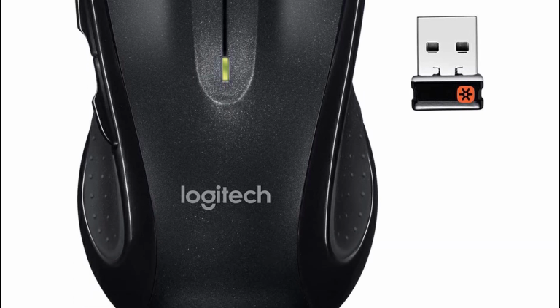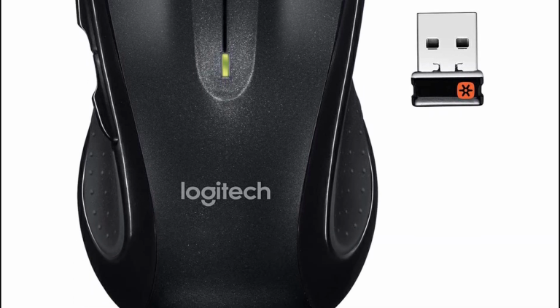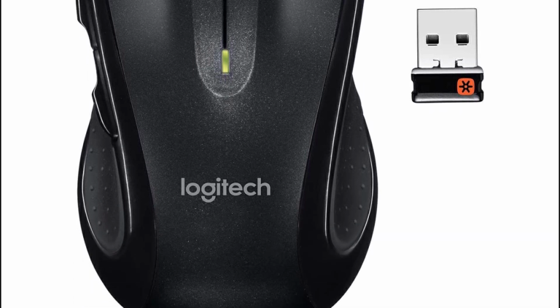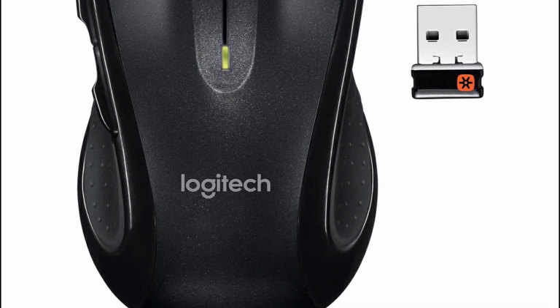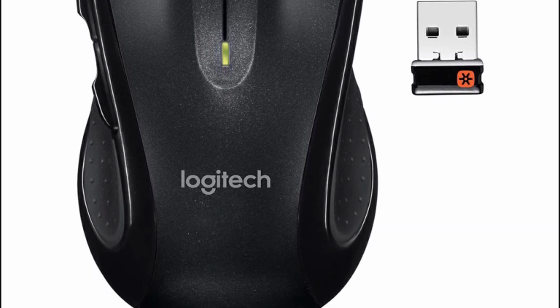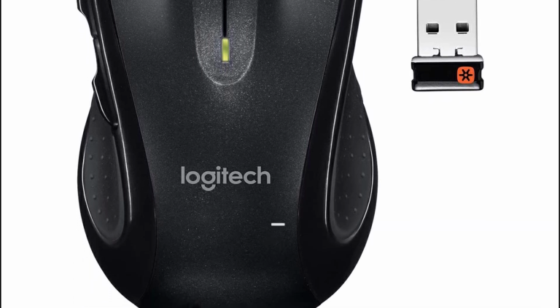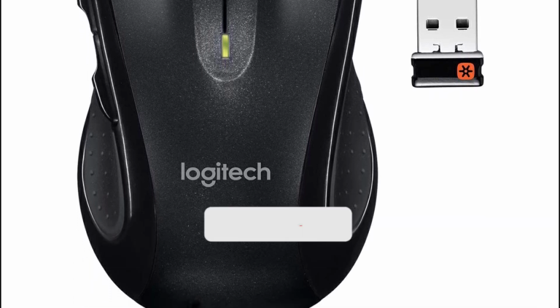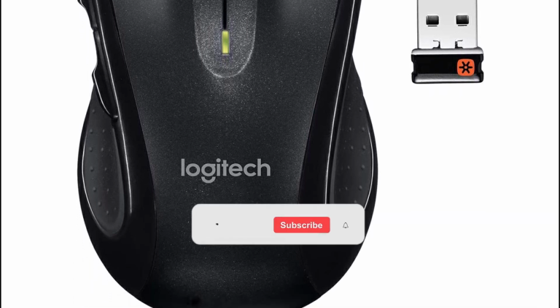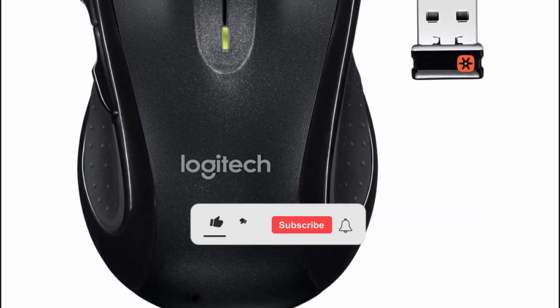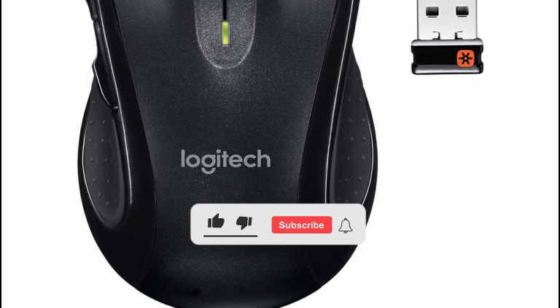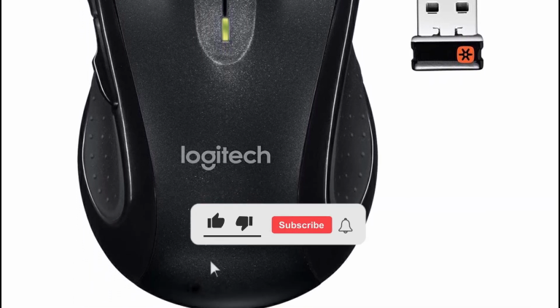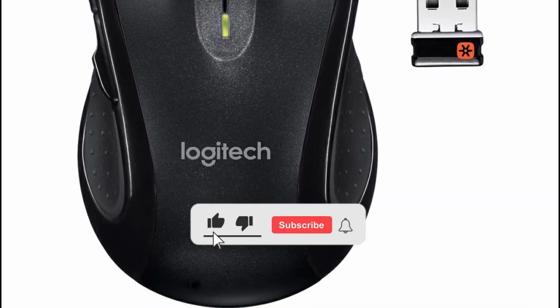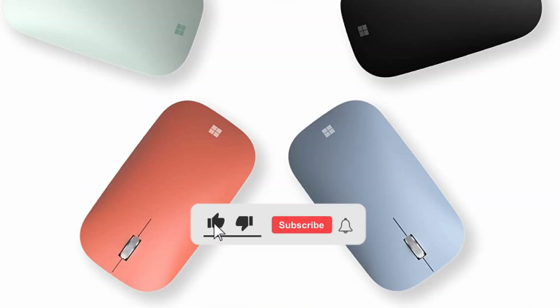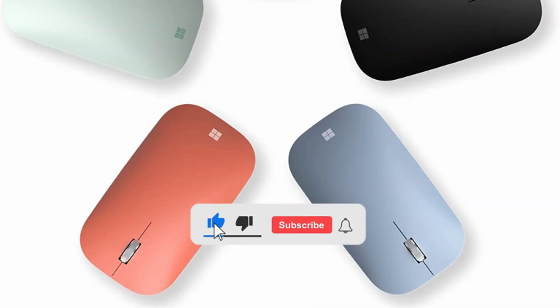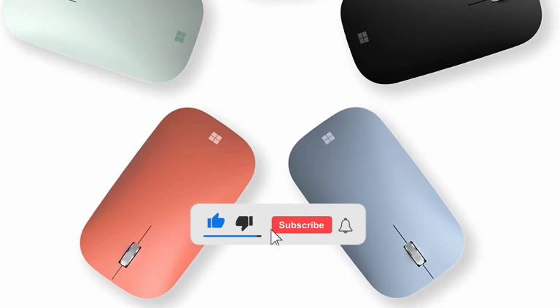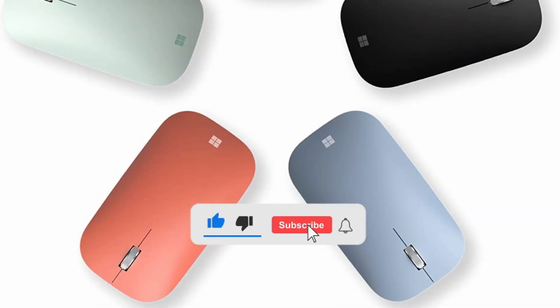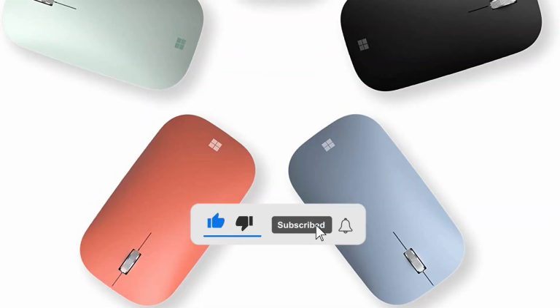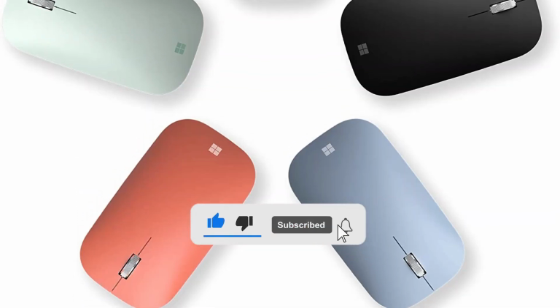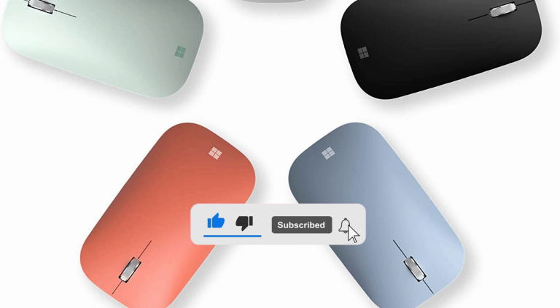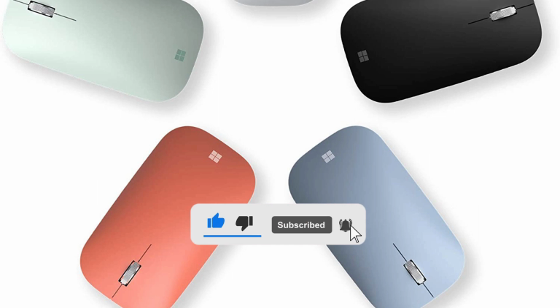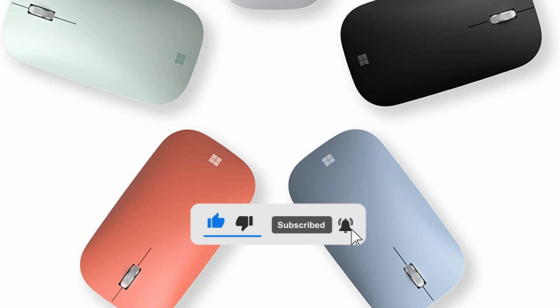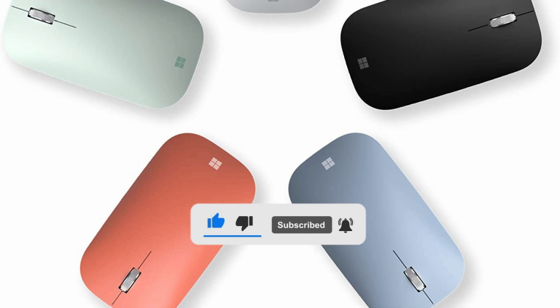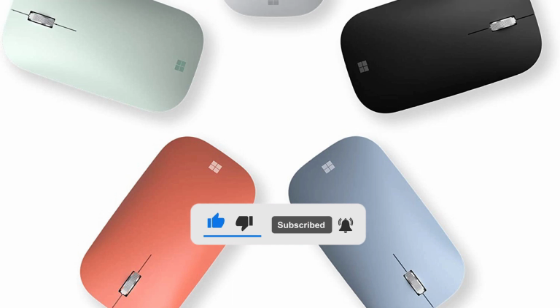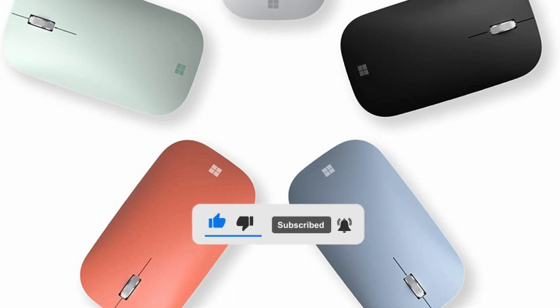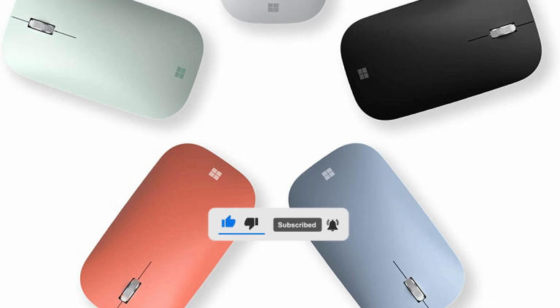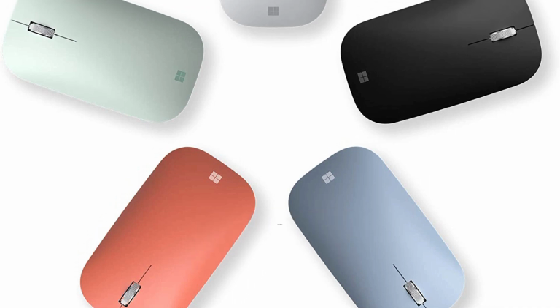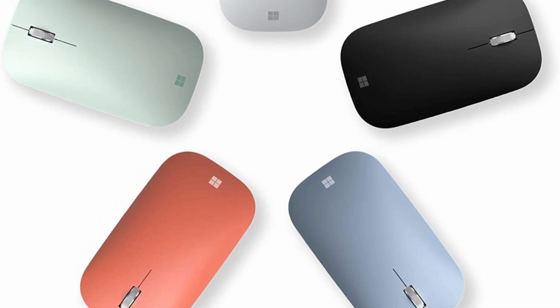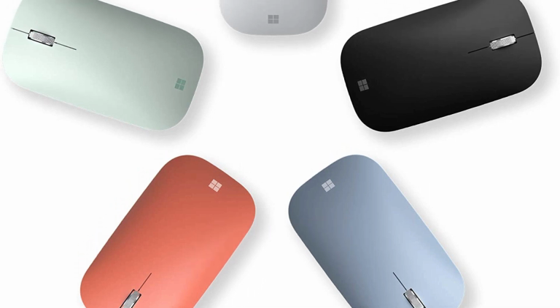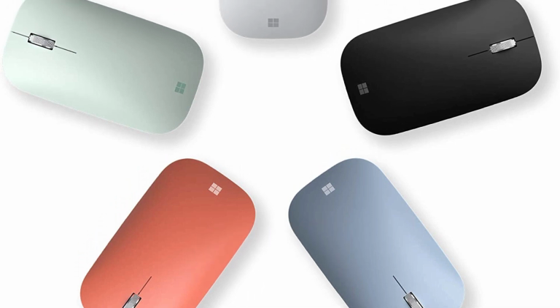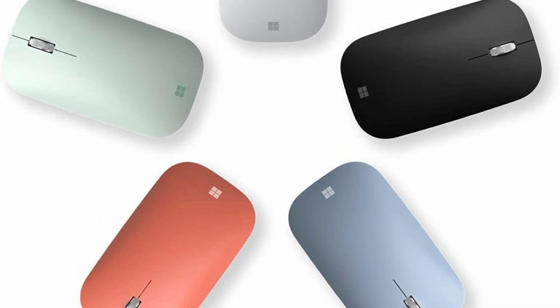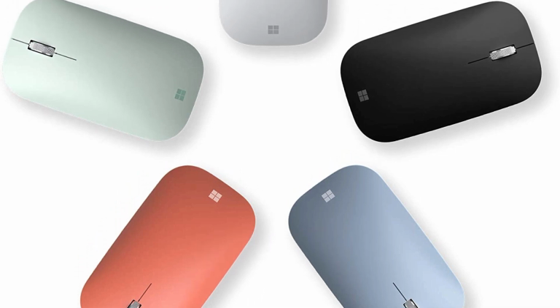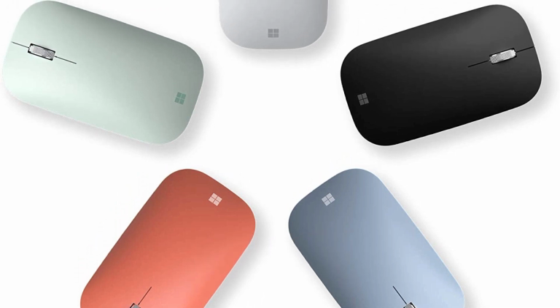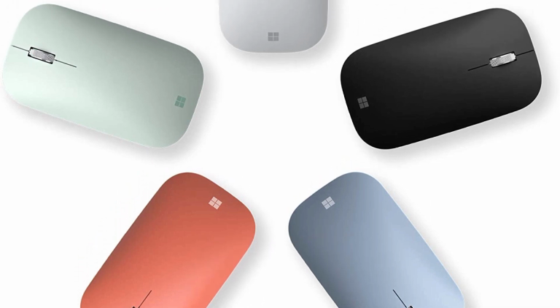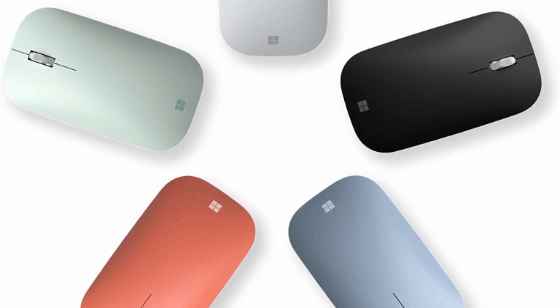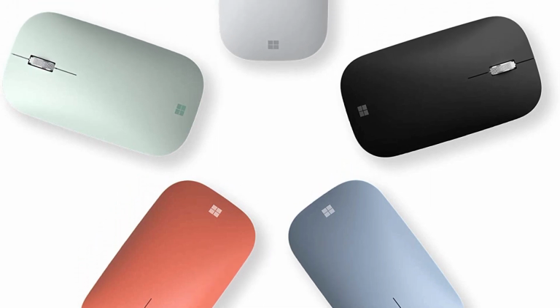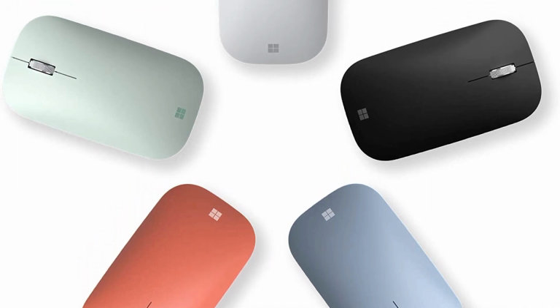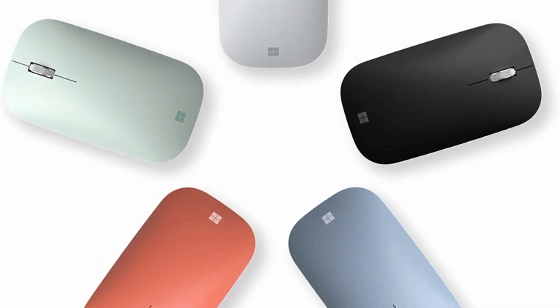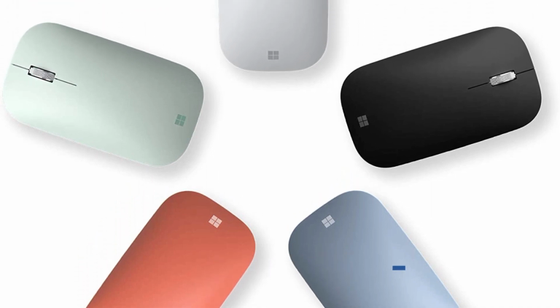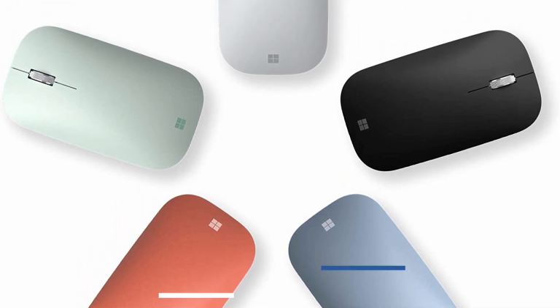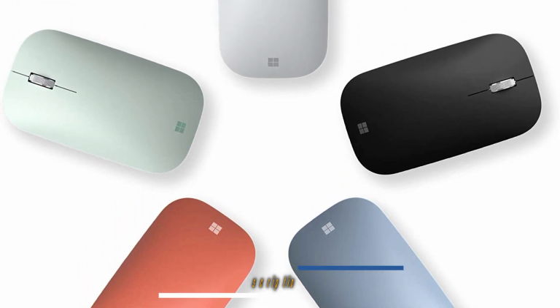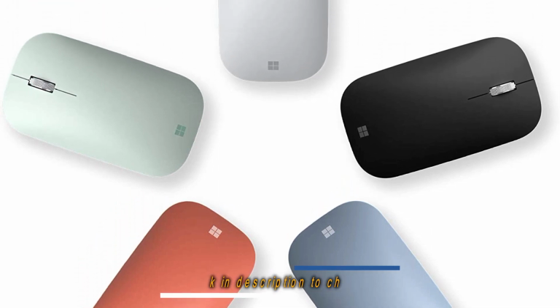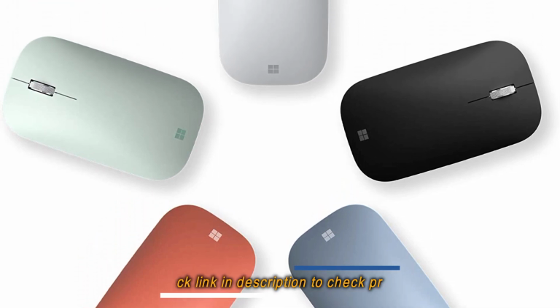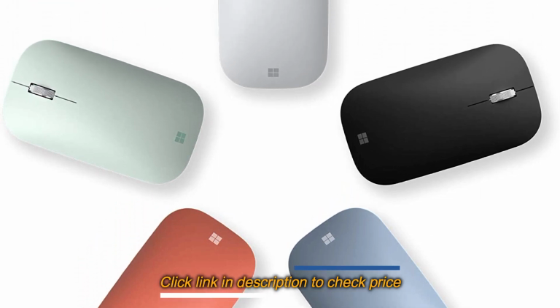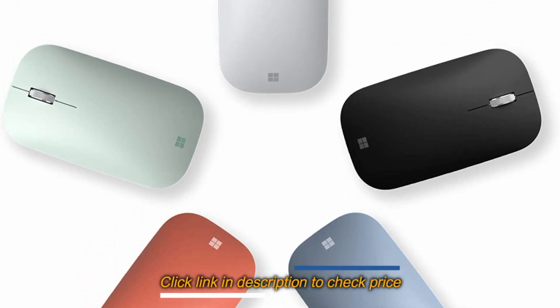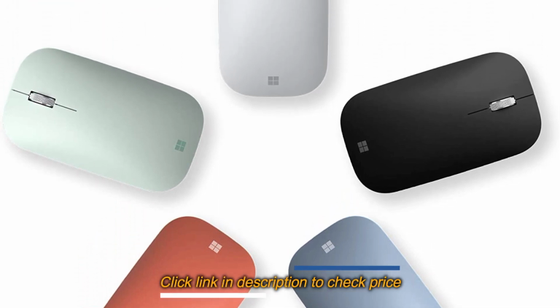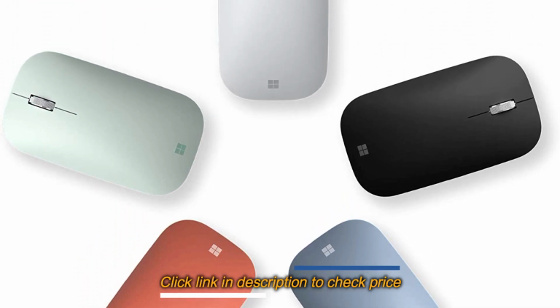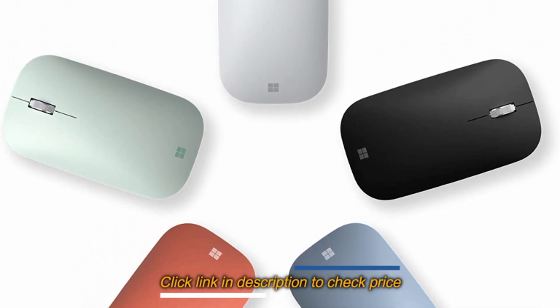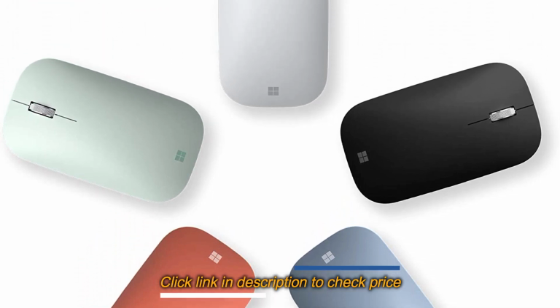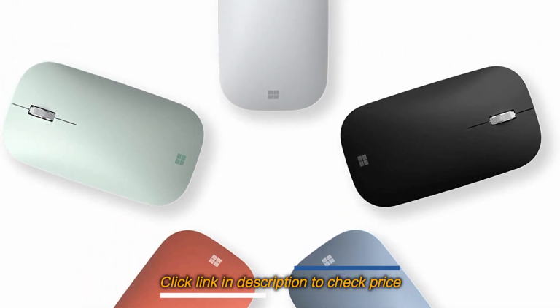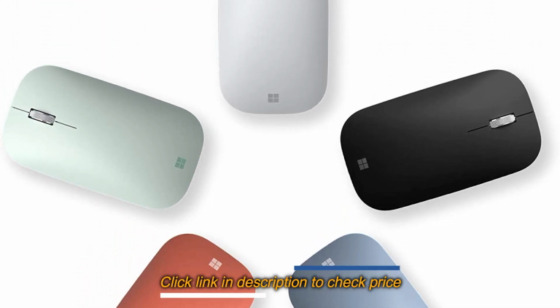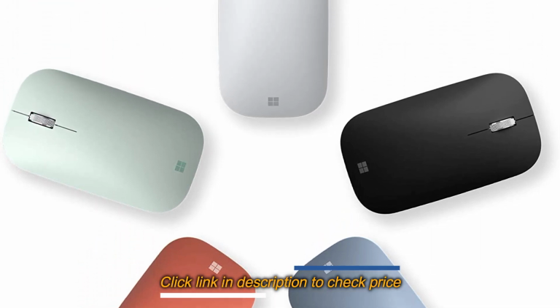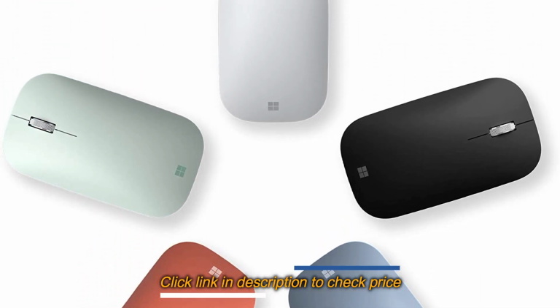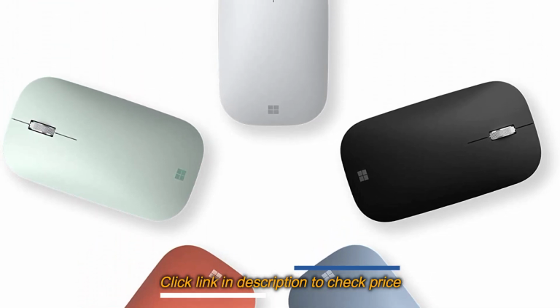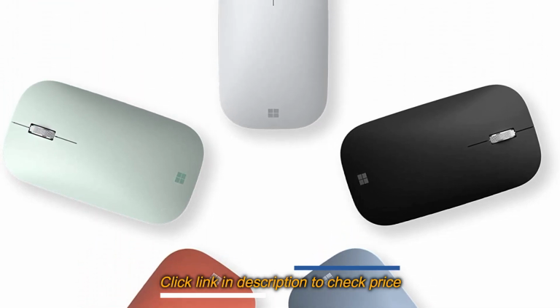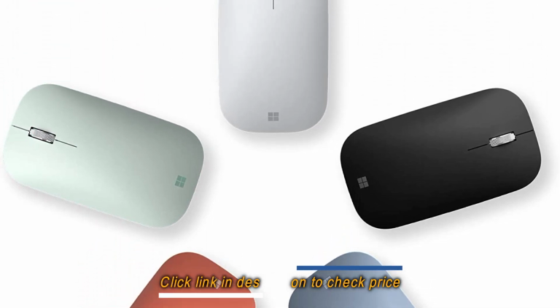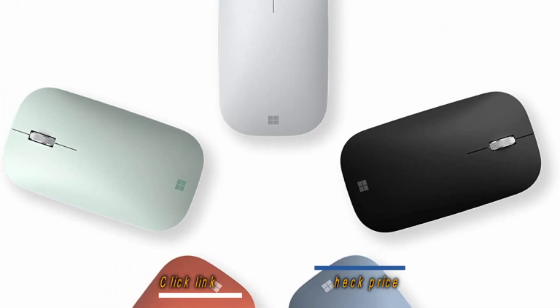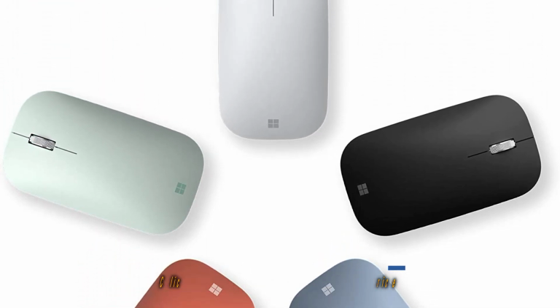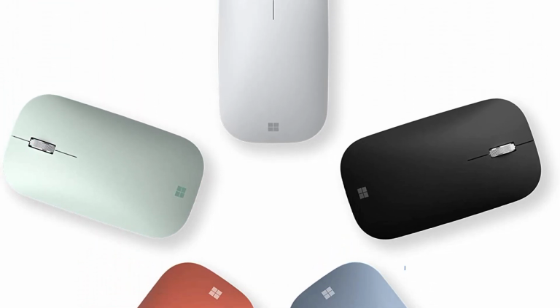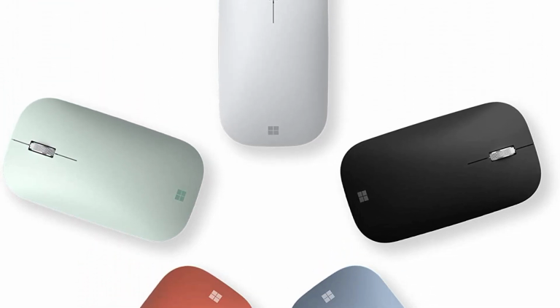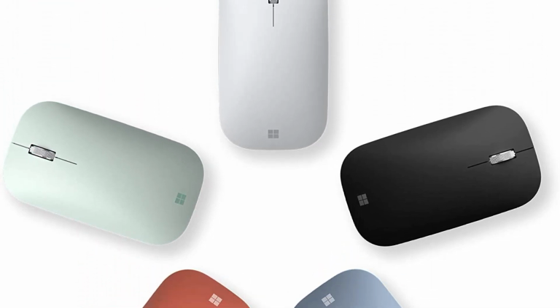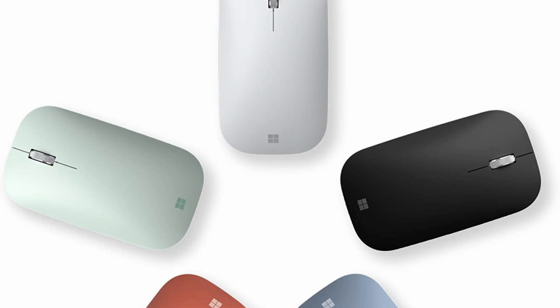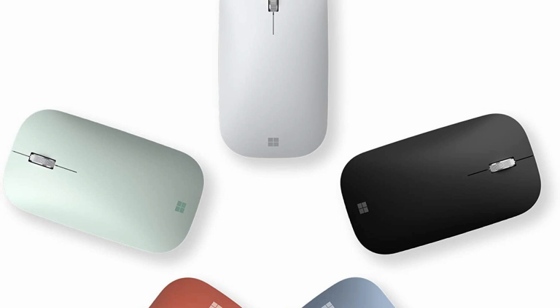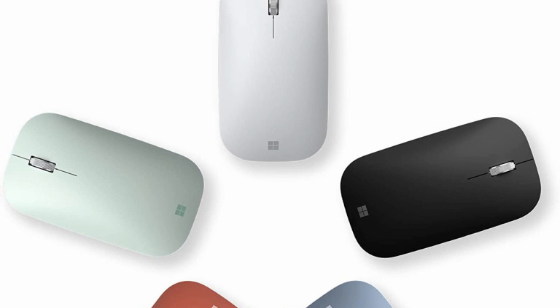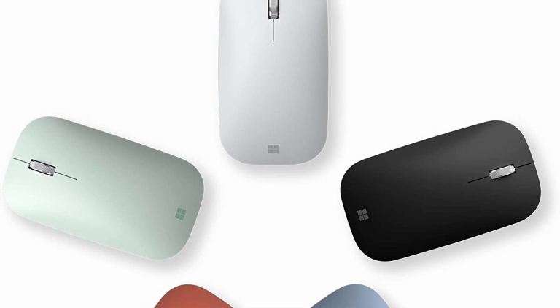Don't forget to like and subscribe to our channel. Without further ado, here are our top recommended wireless mice.